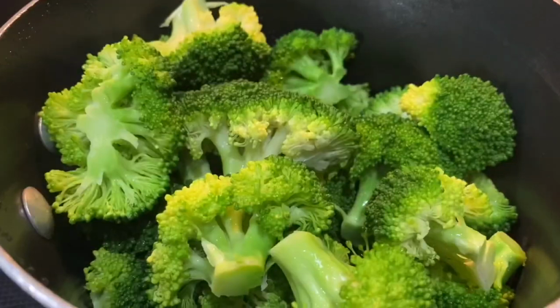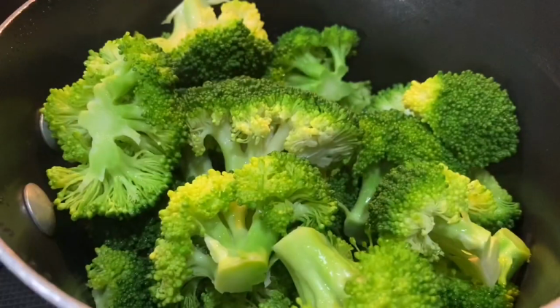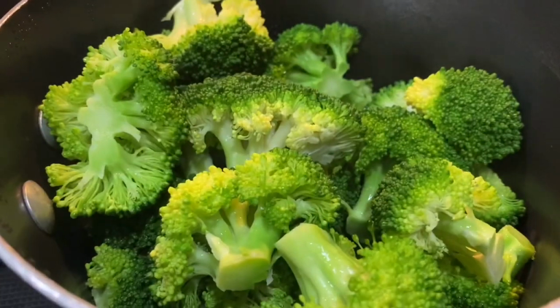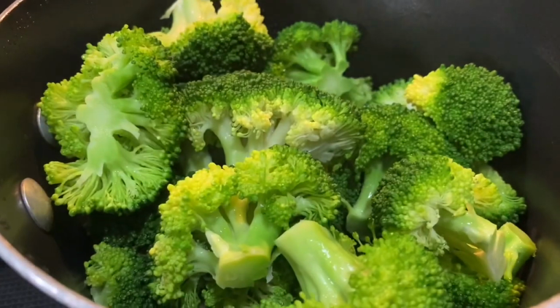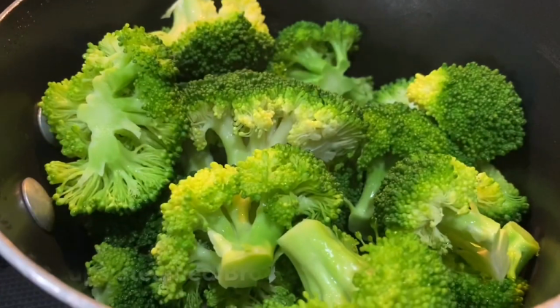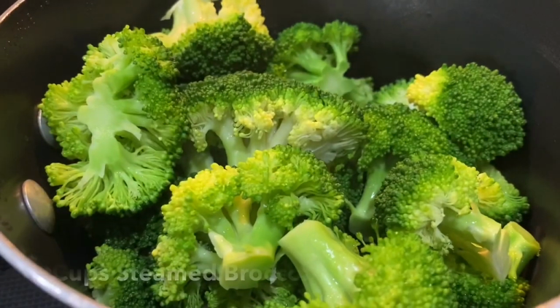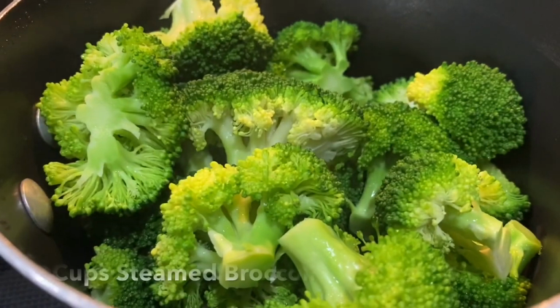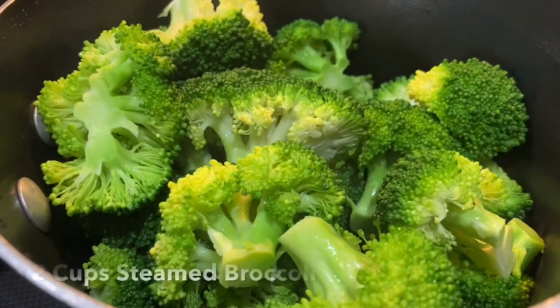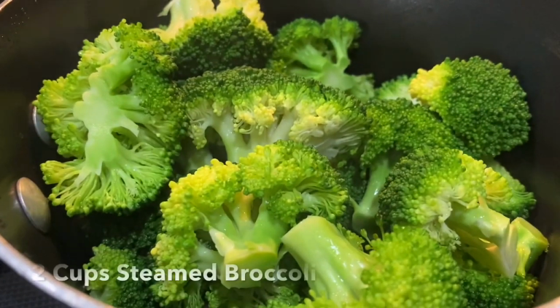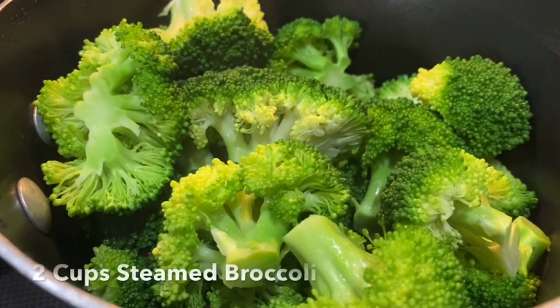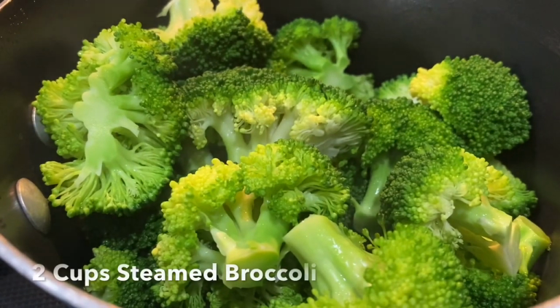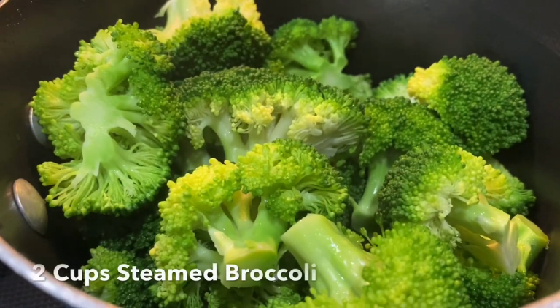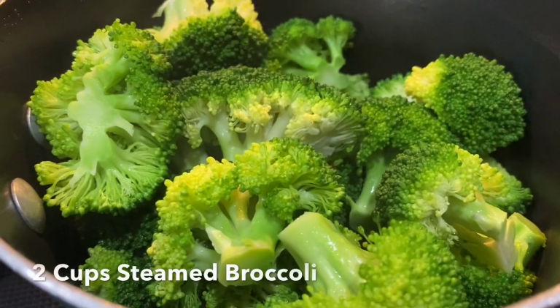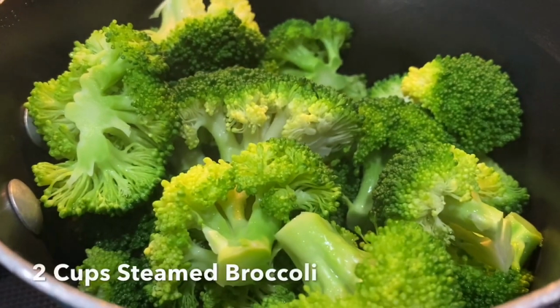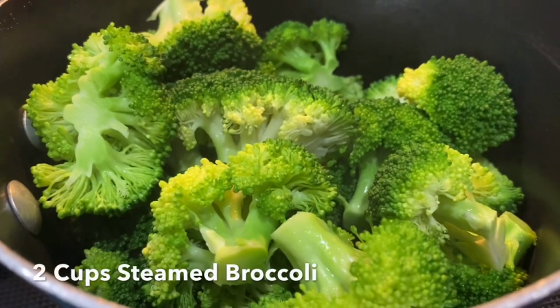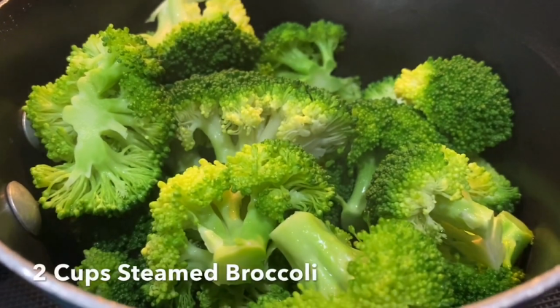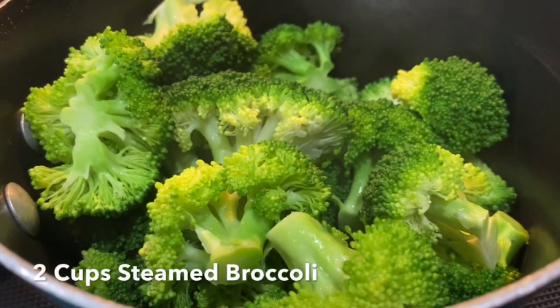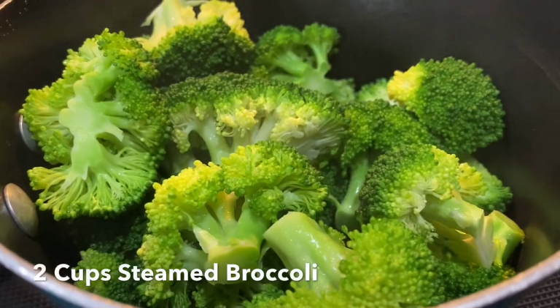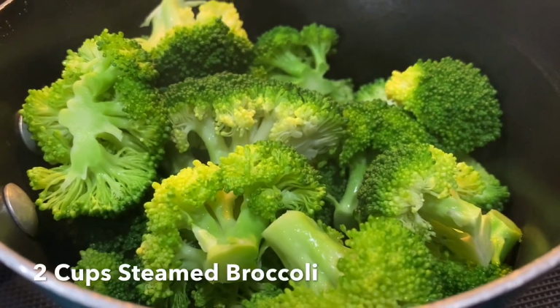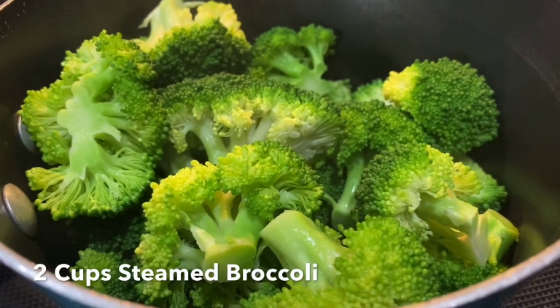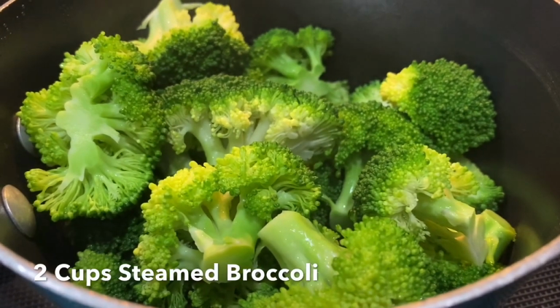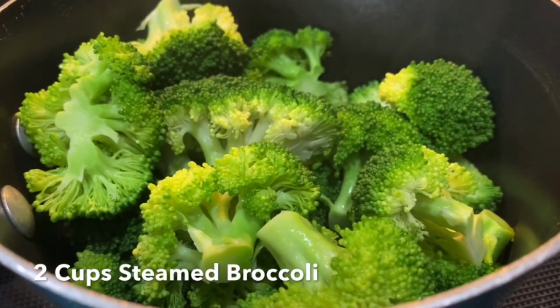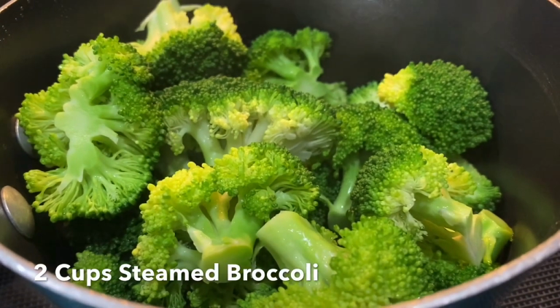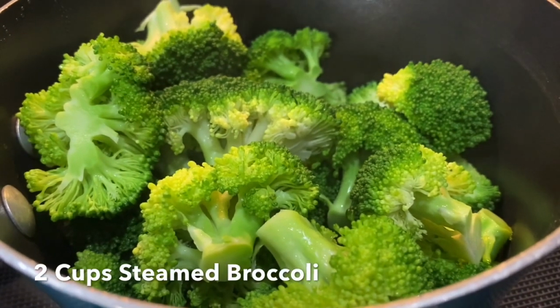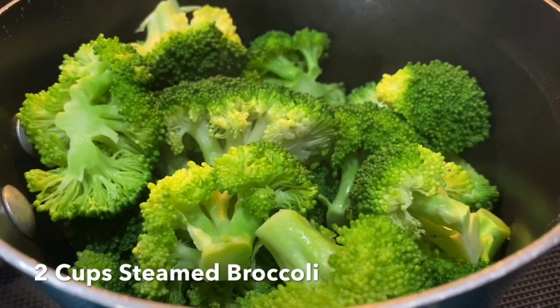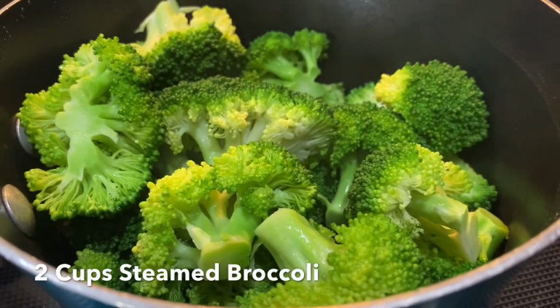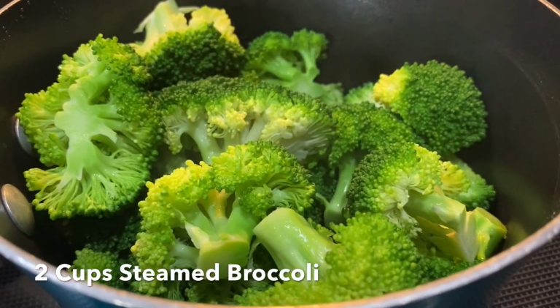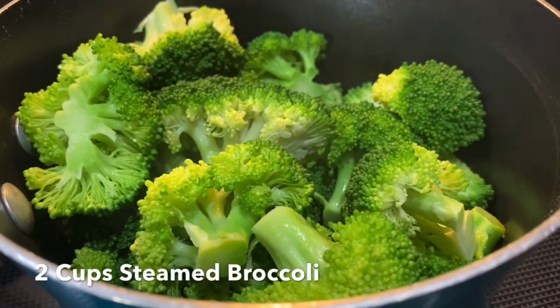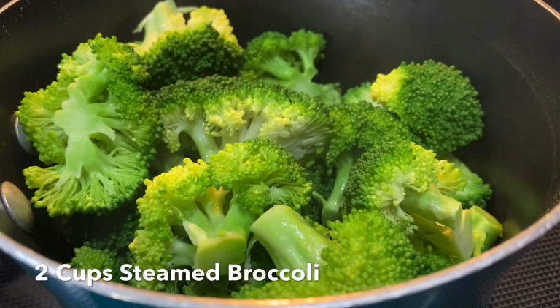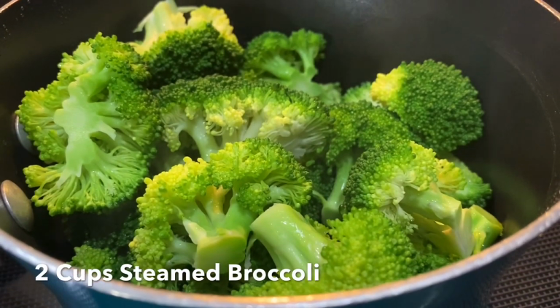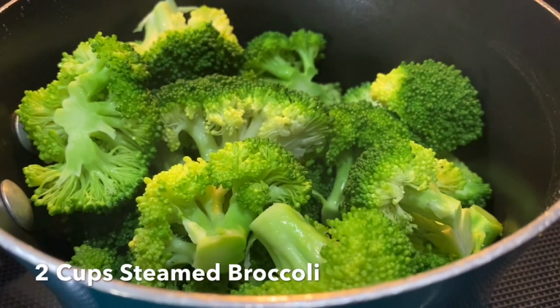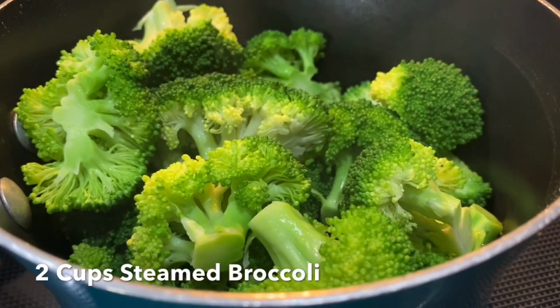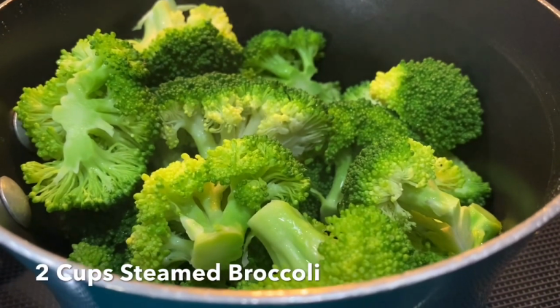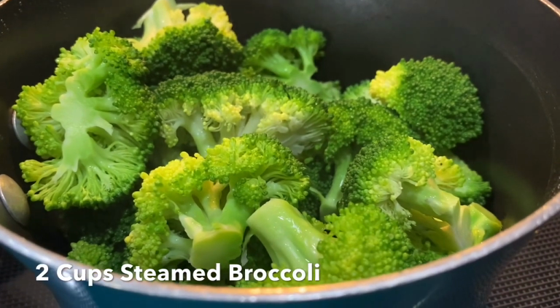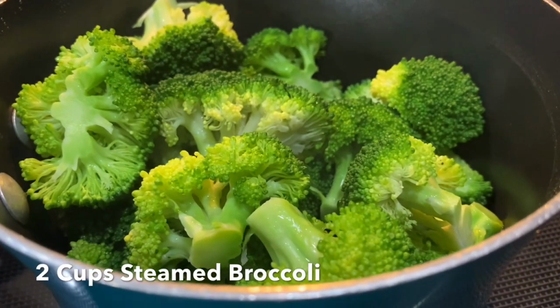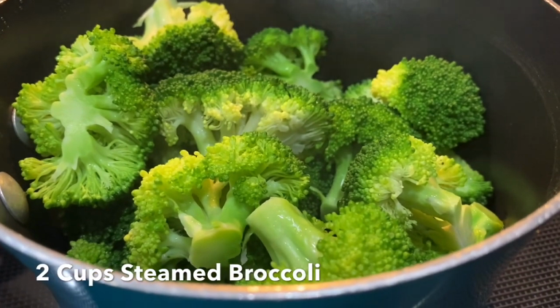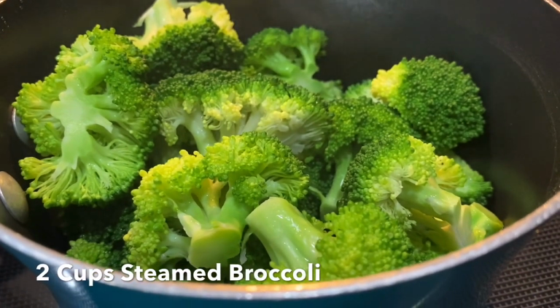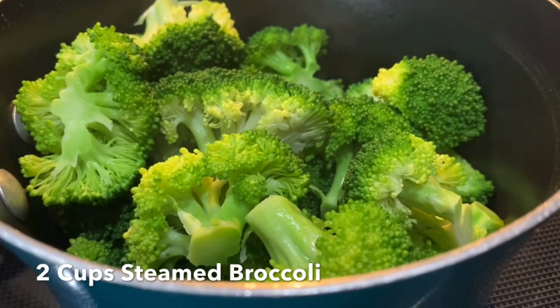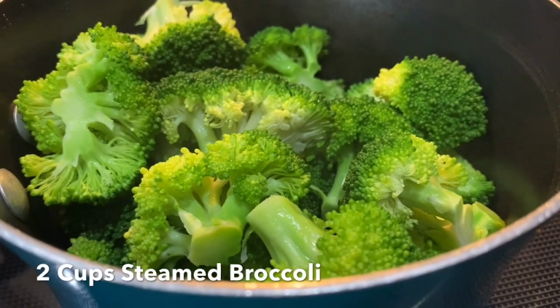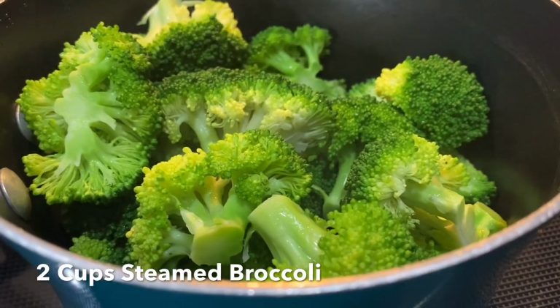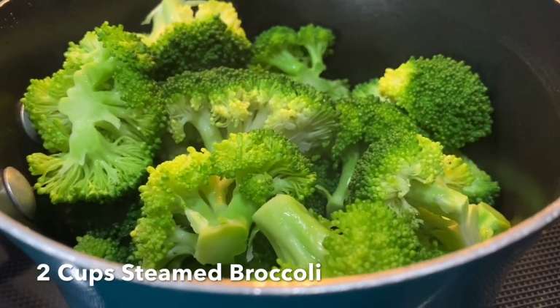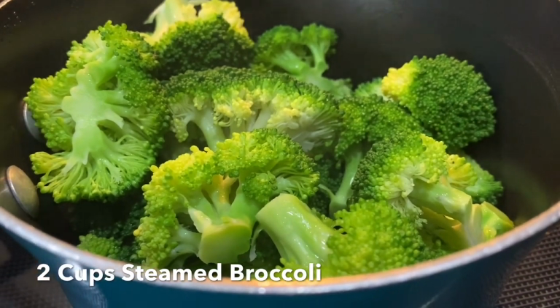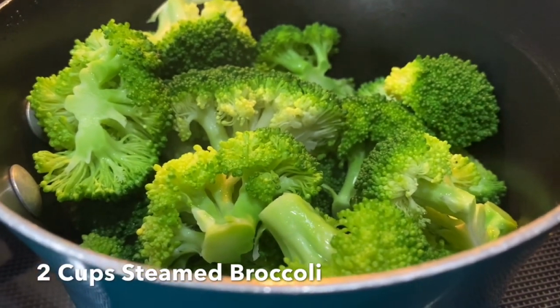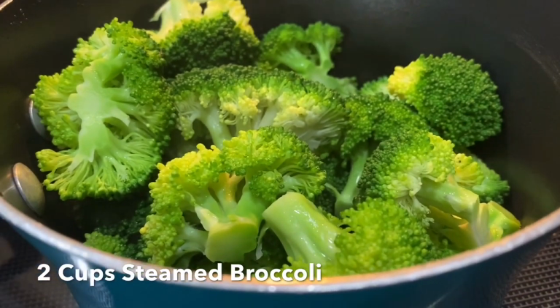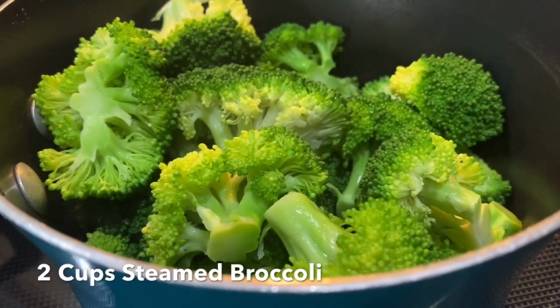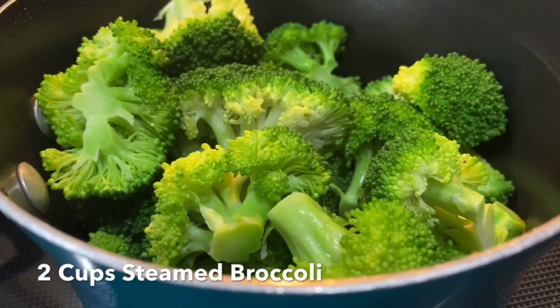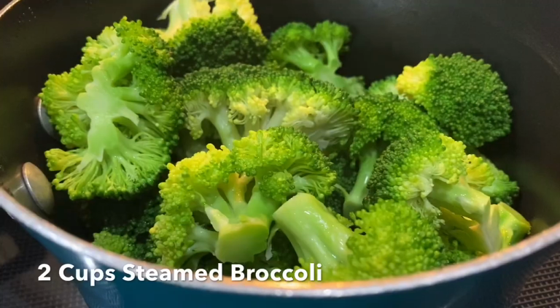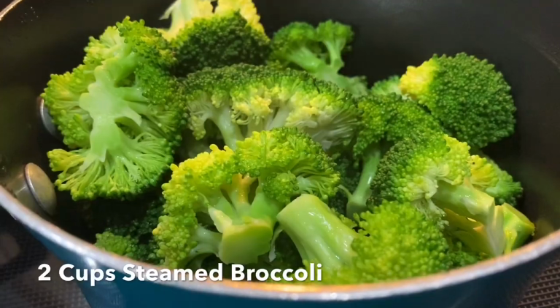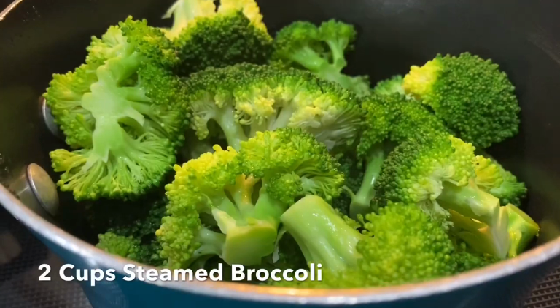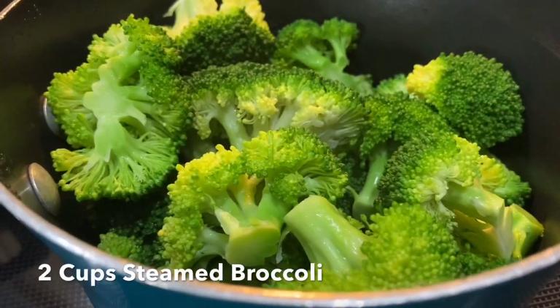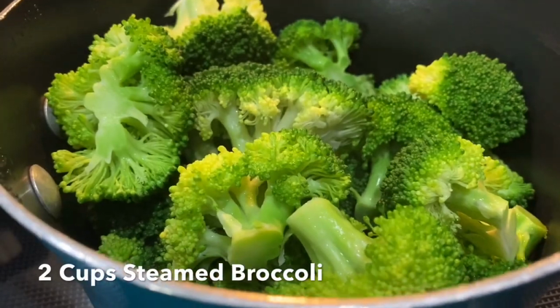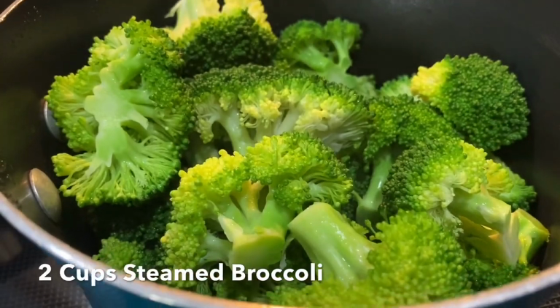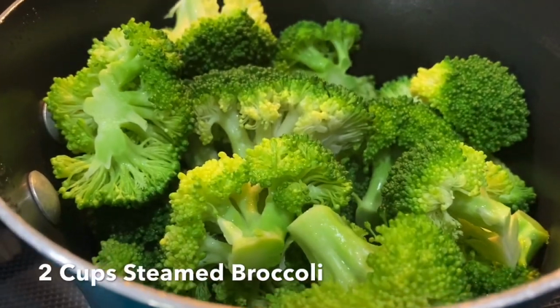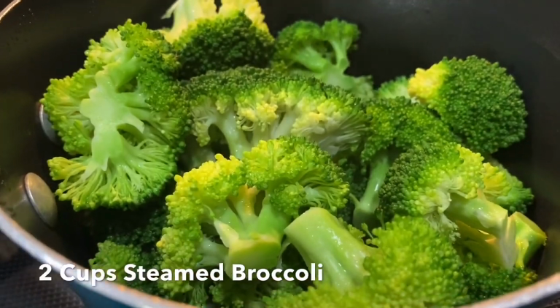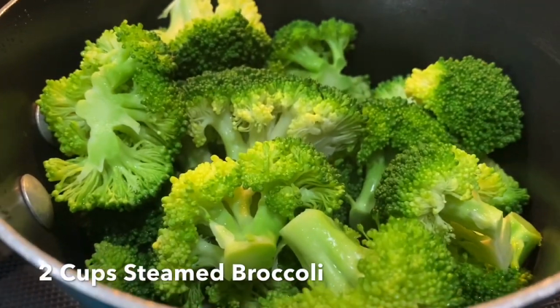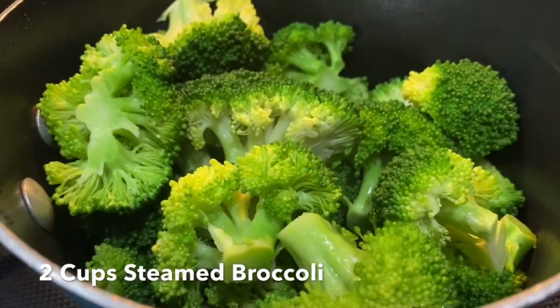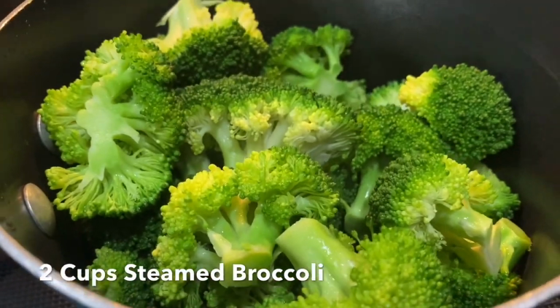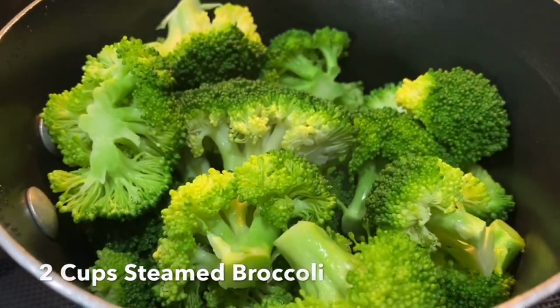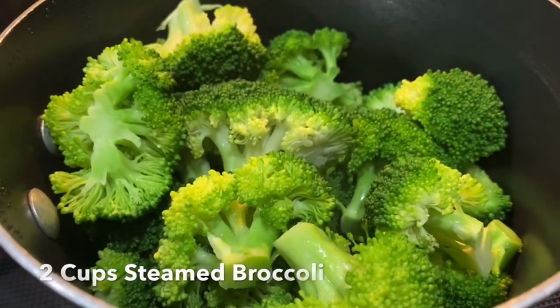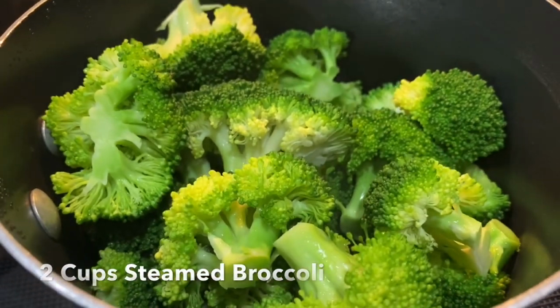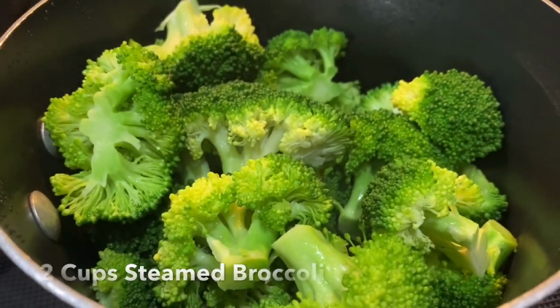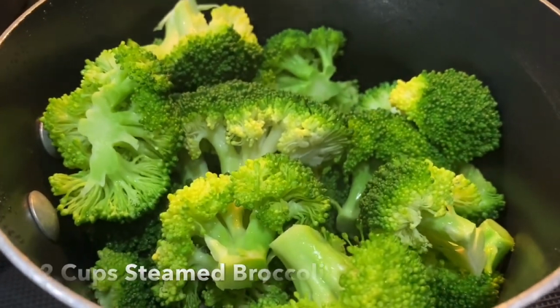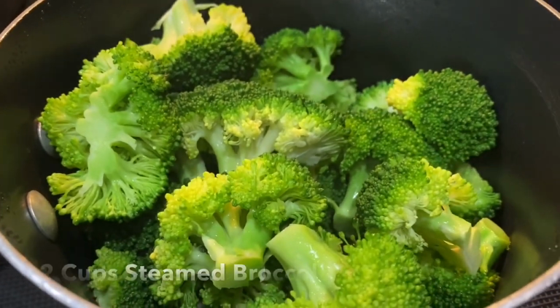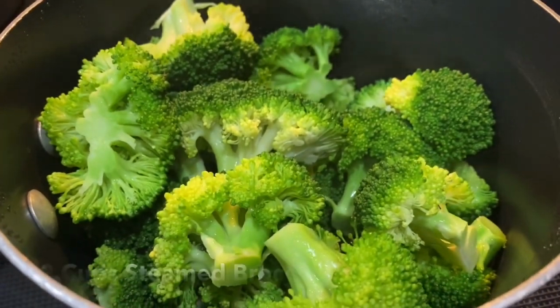We're gonna start off by steaming two cups of broccoli. We're gonna set it aside and while it cools down we're gonna mix the other ingredients.